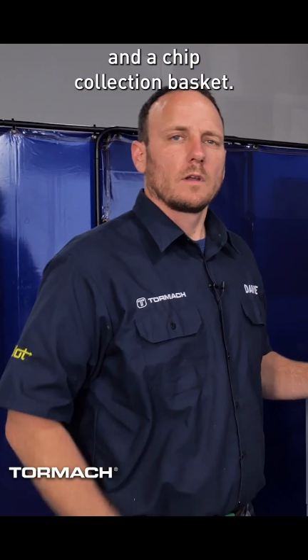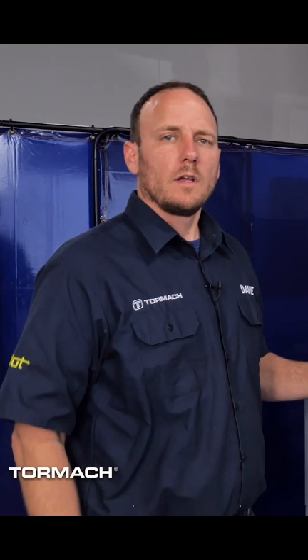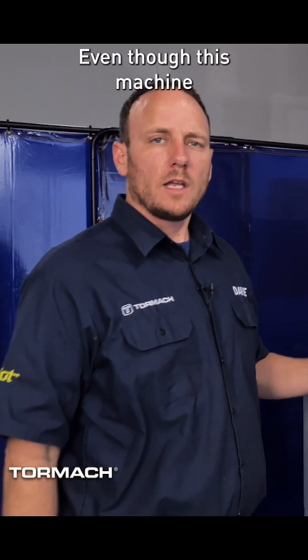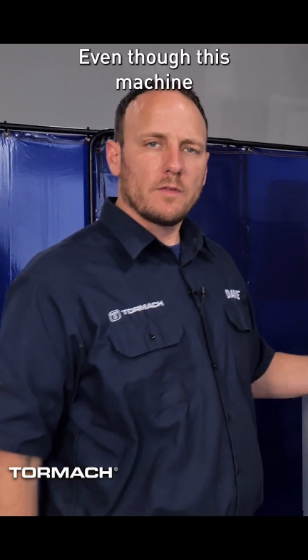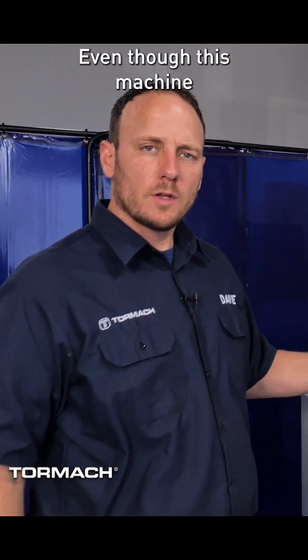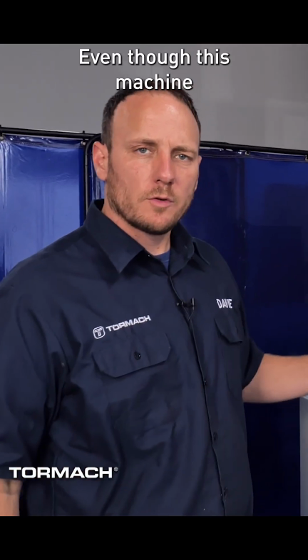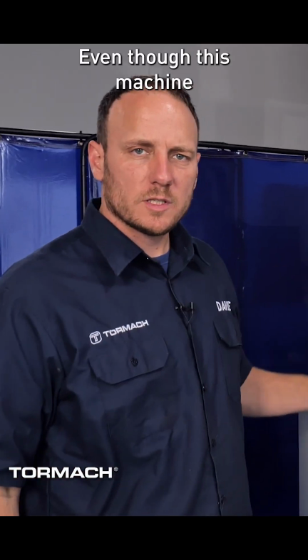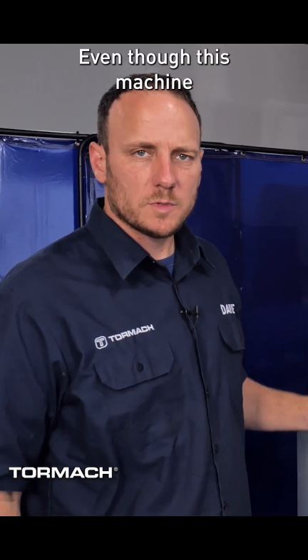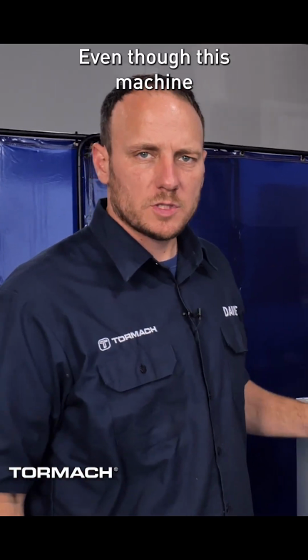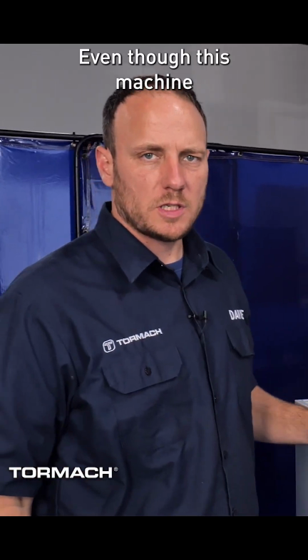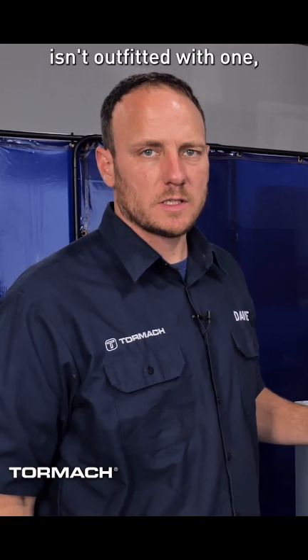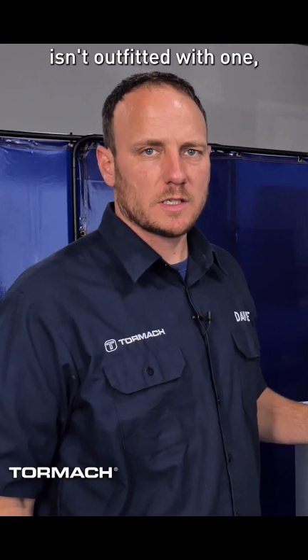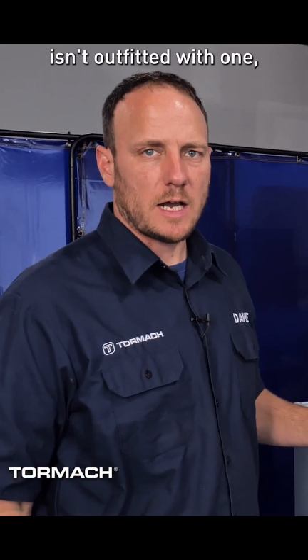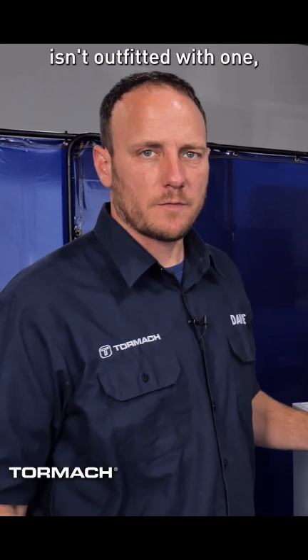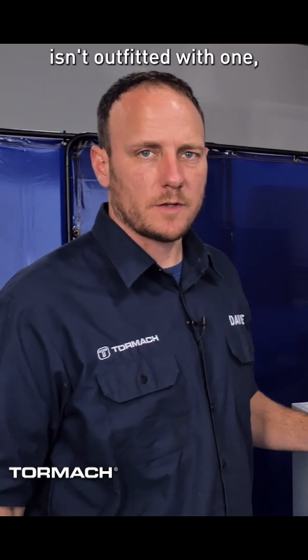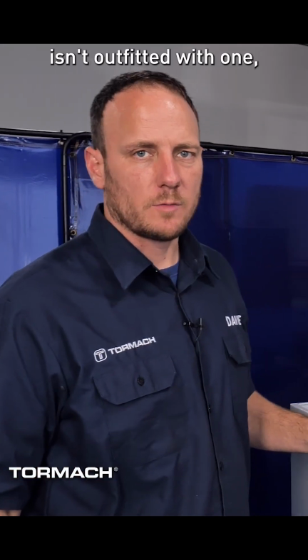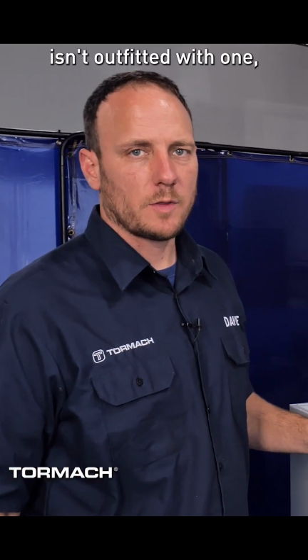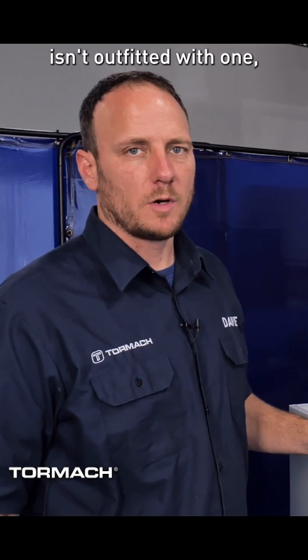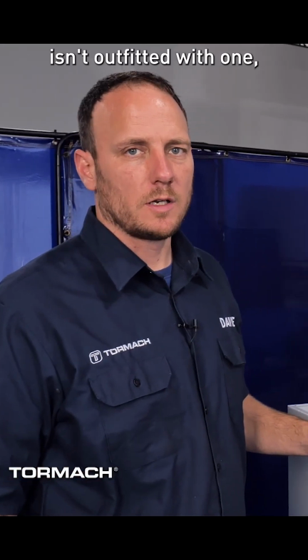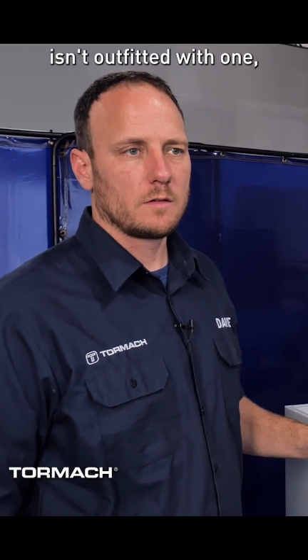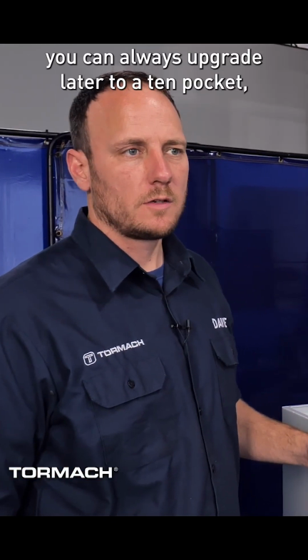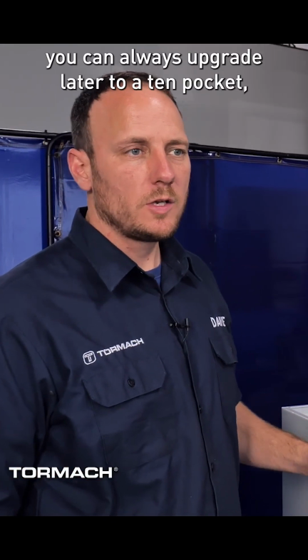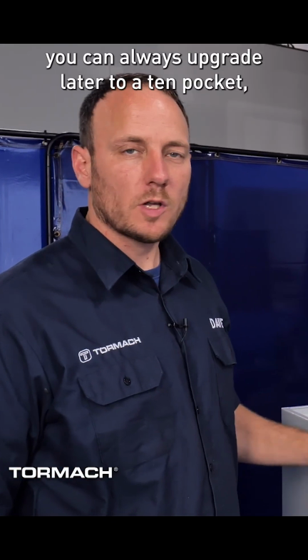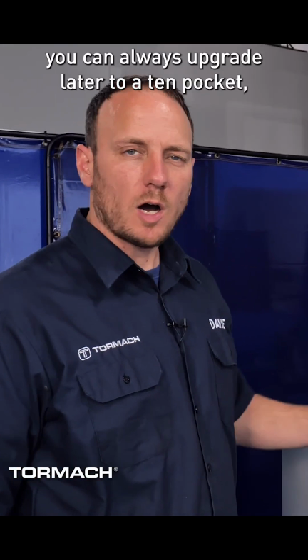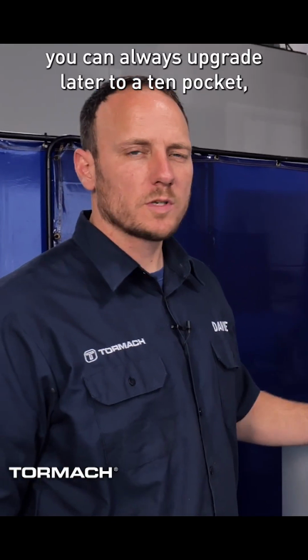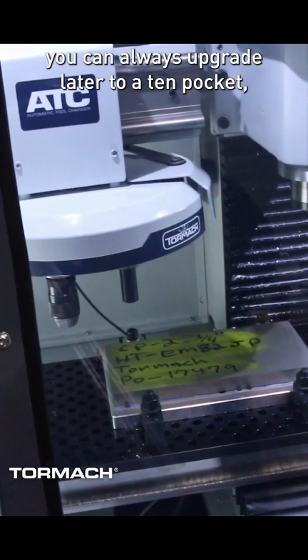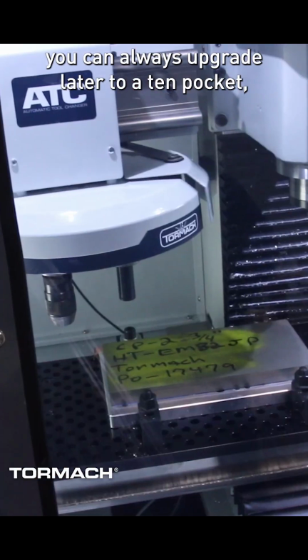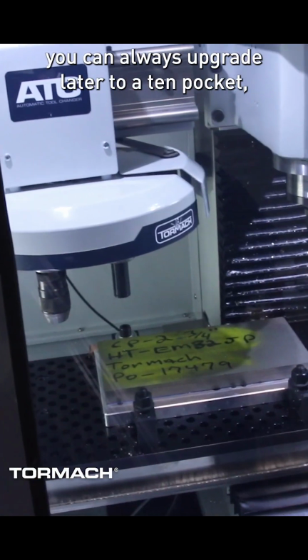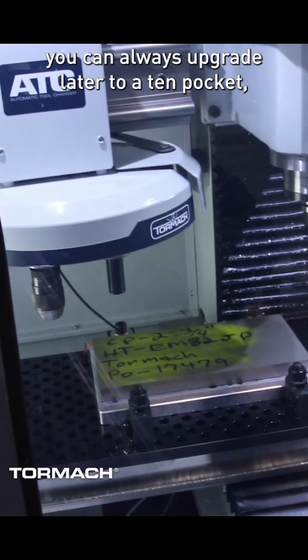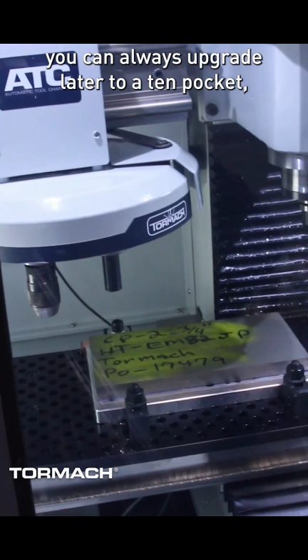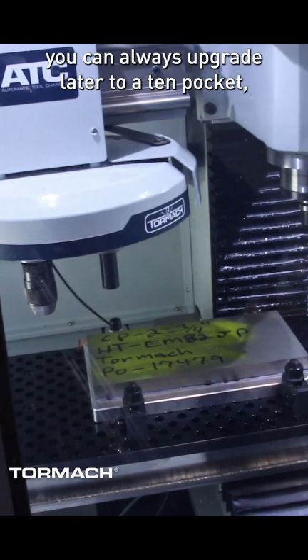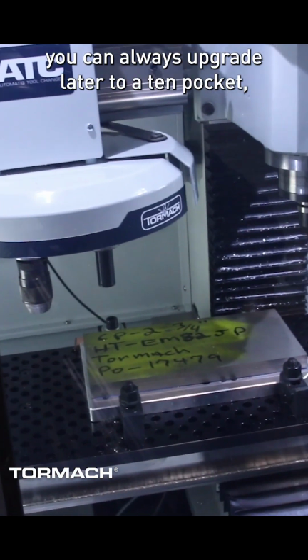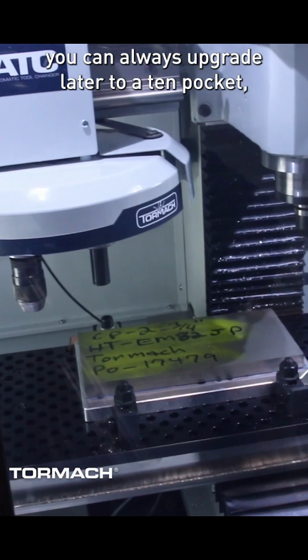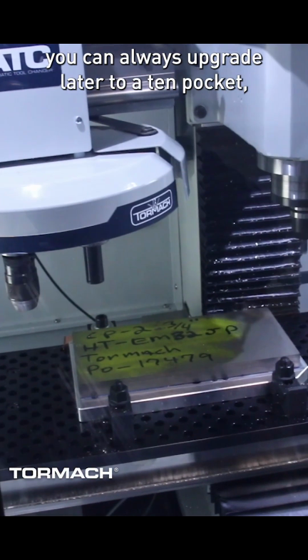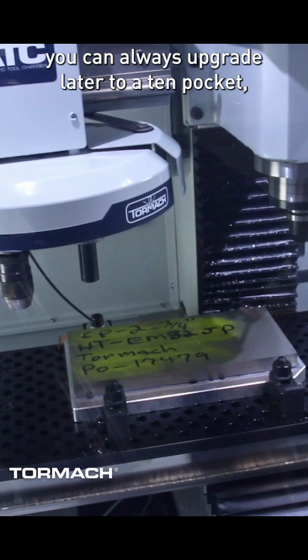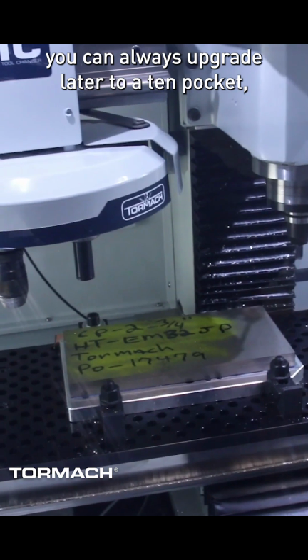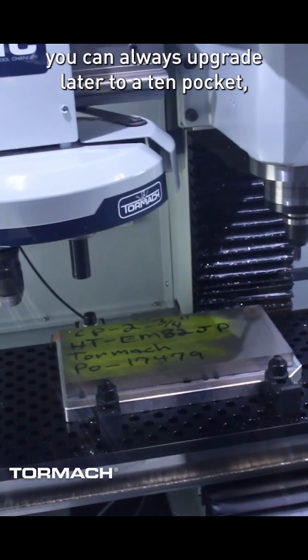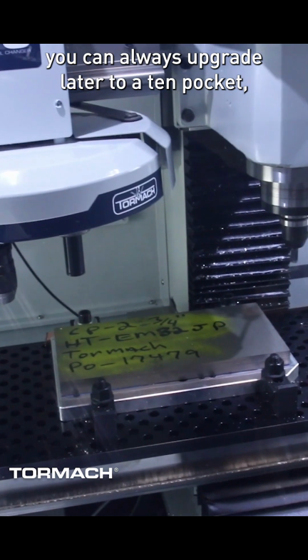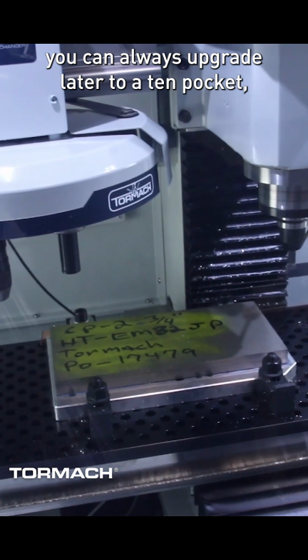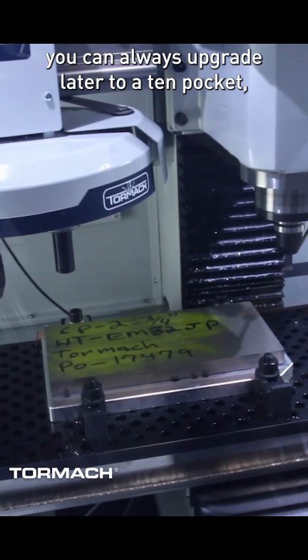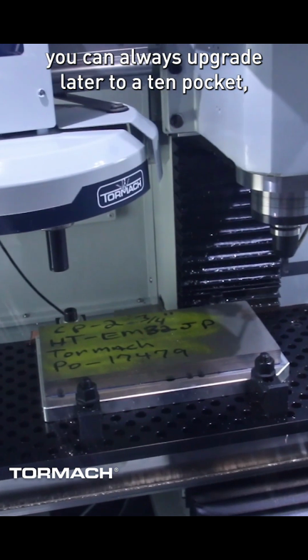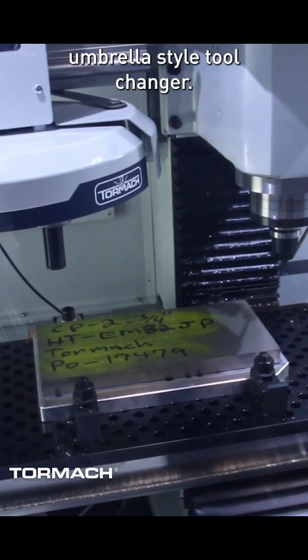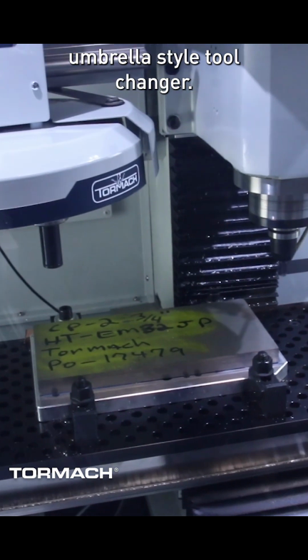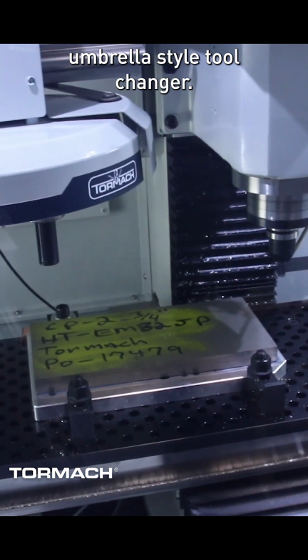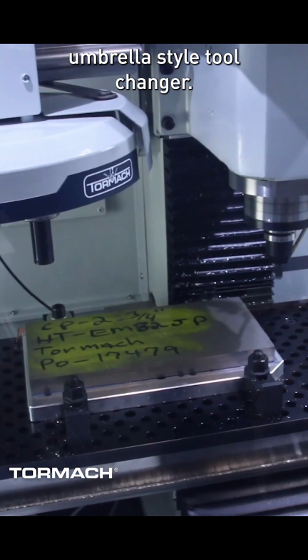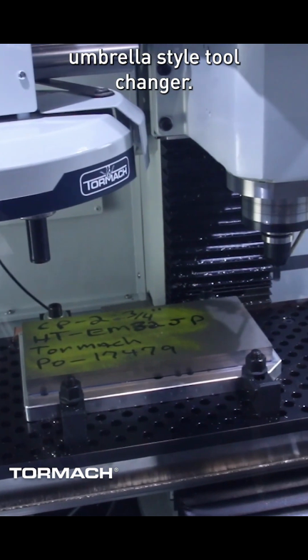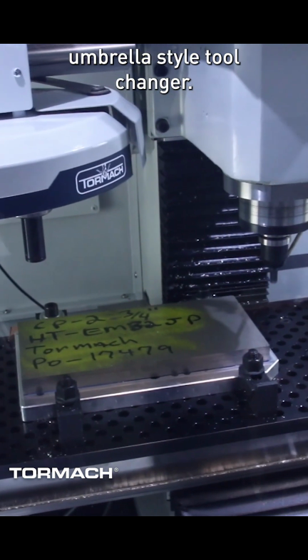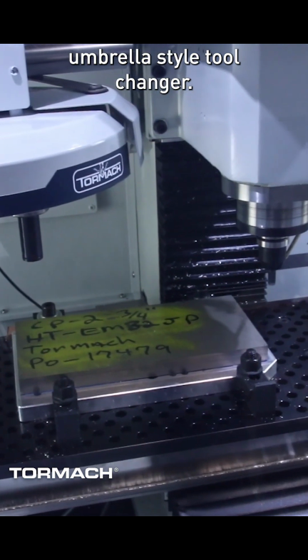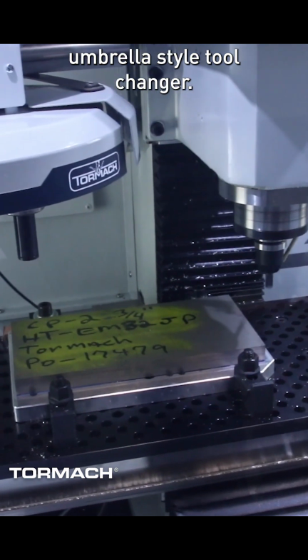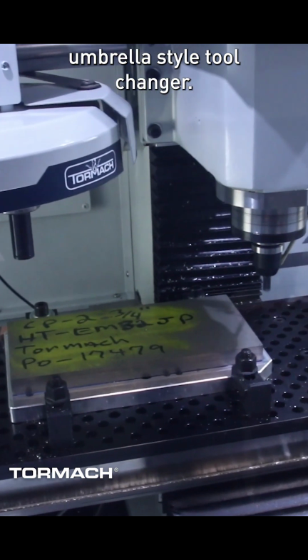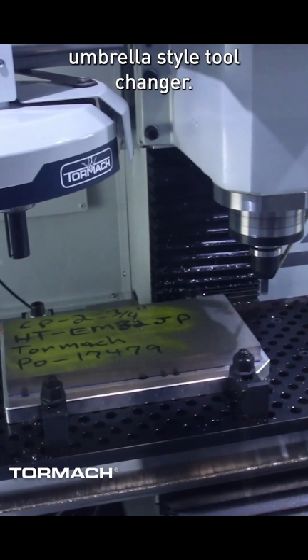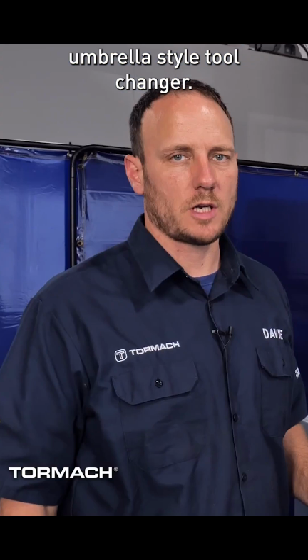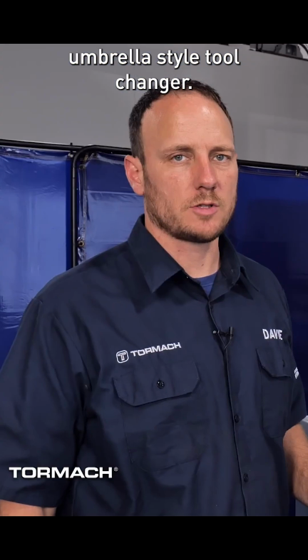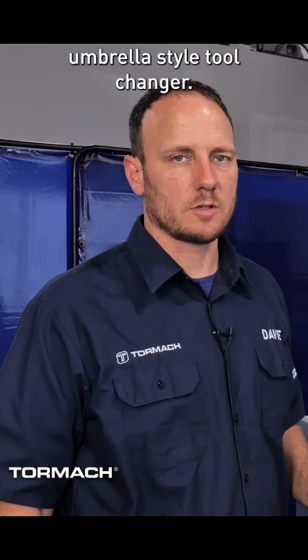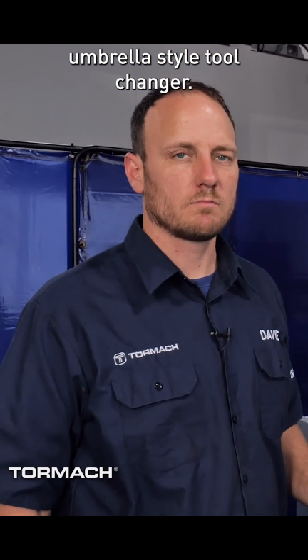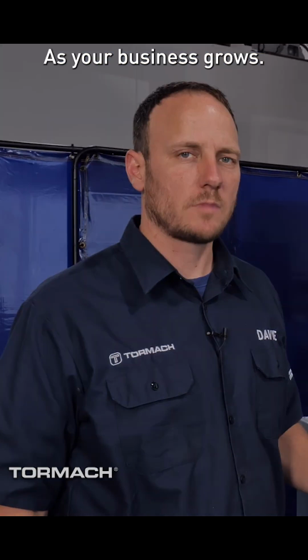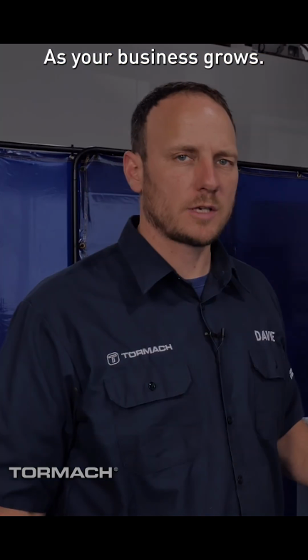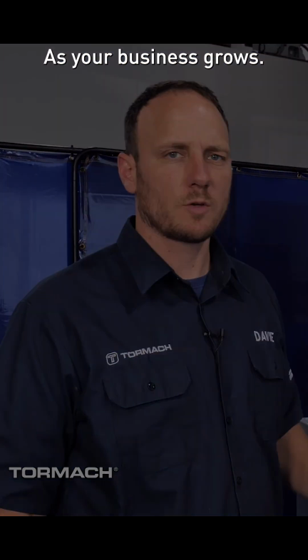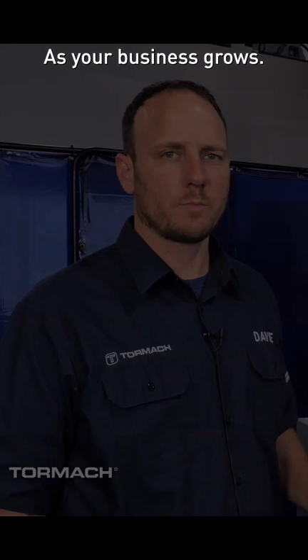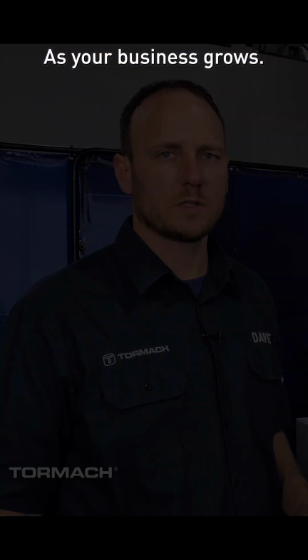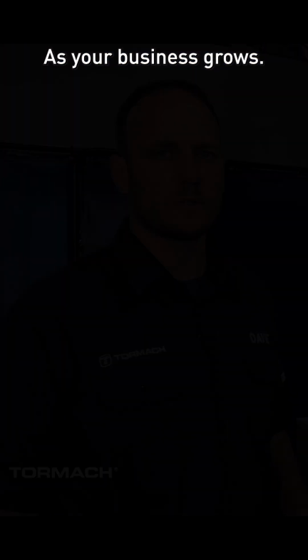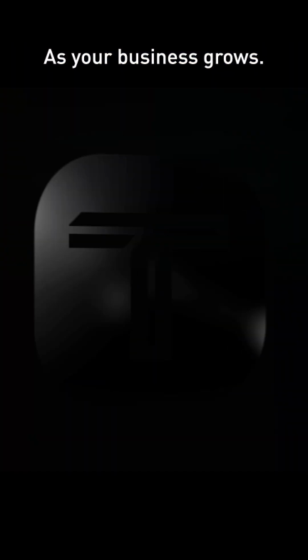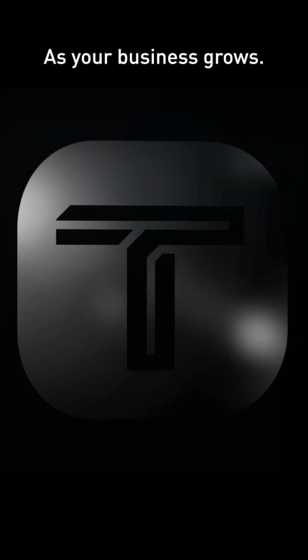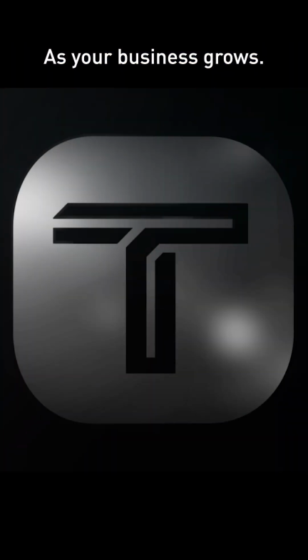Even though this machine isn't outfitted with one, you can always upgrade later to a 10 pocket umbrella style tool changer as your business grows.